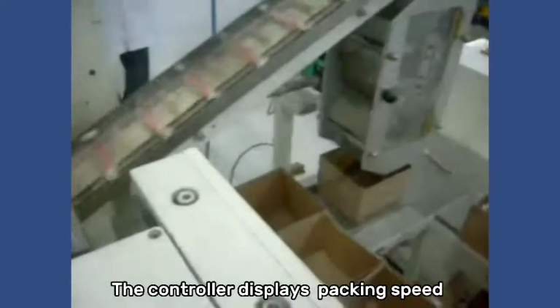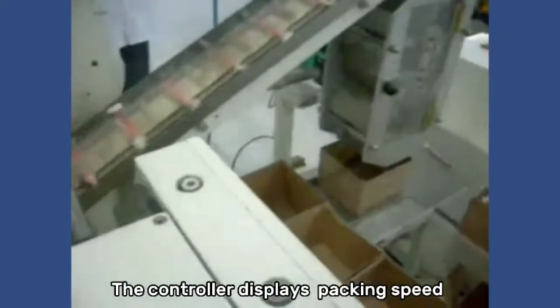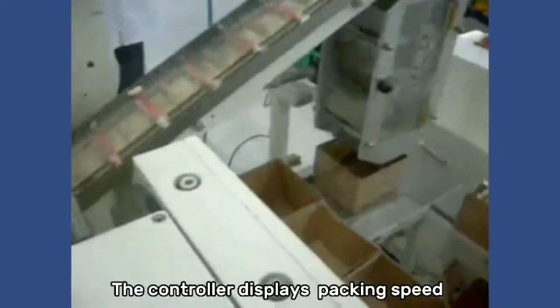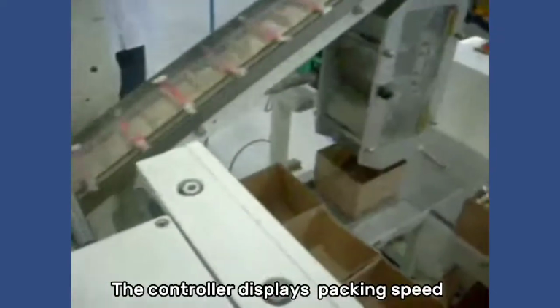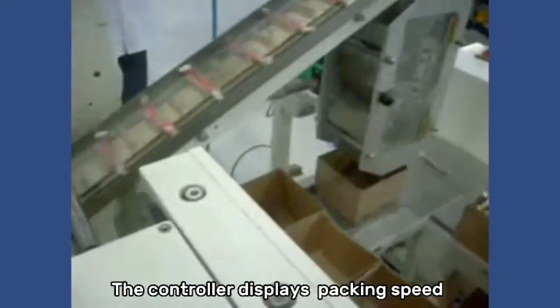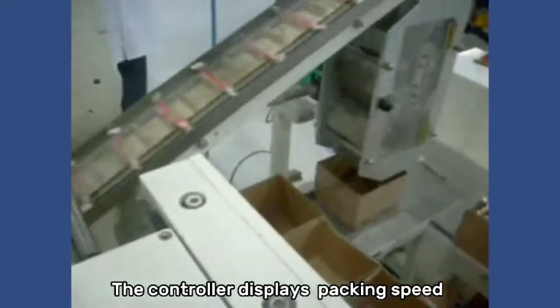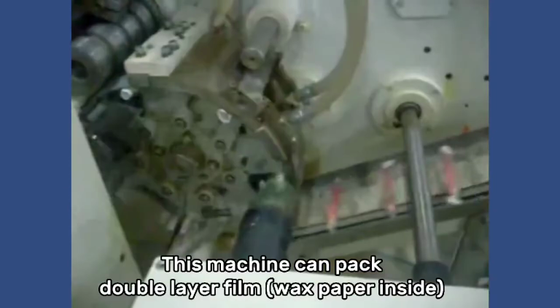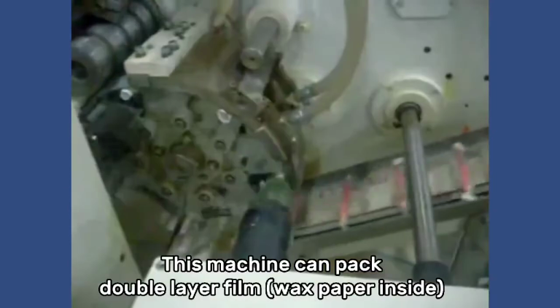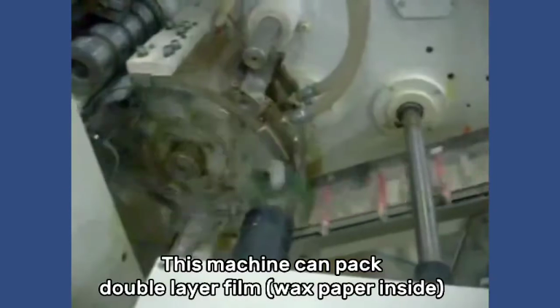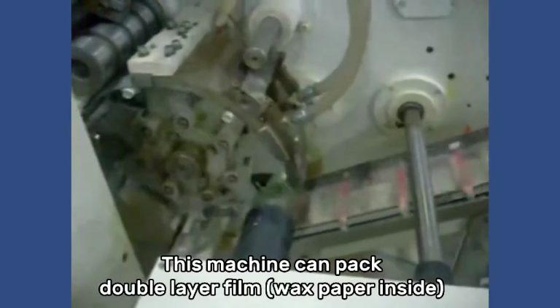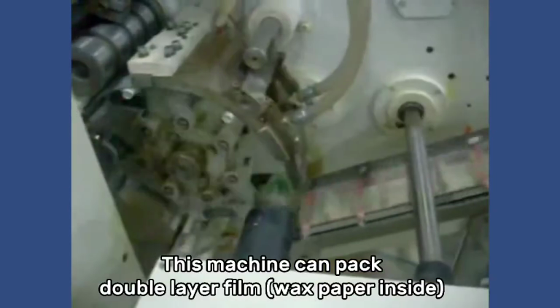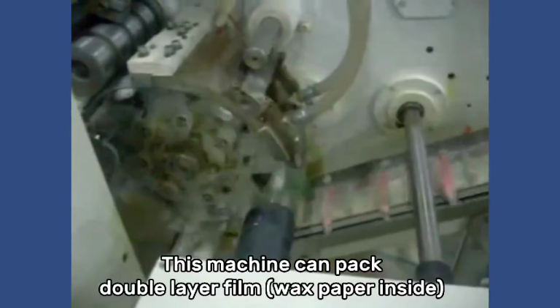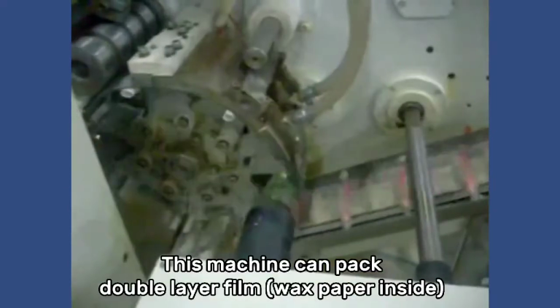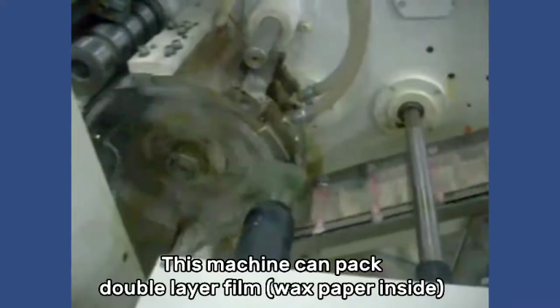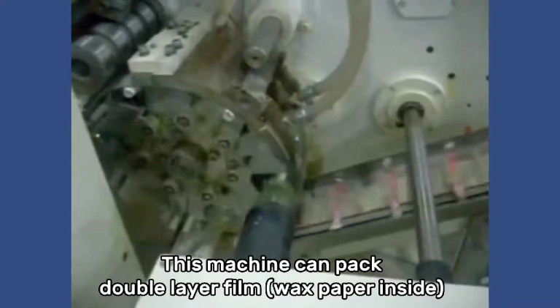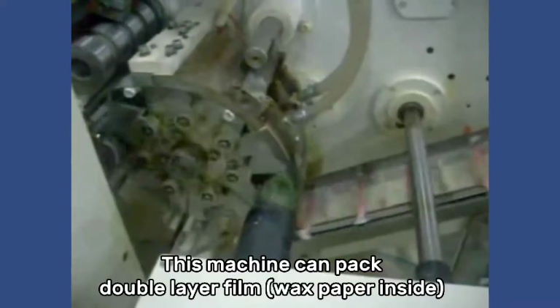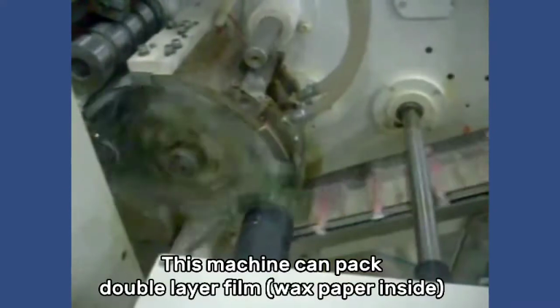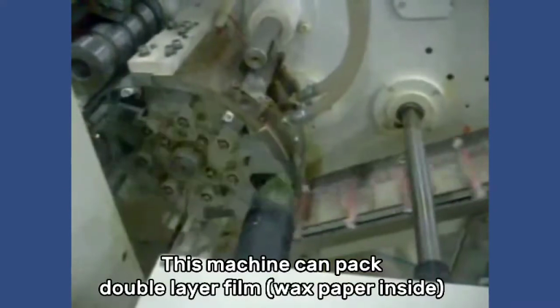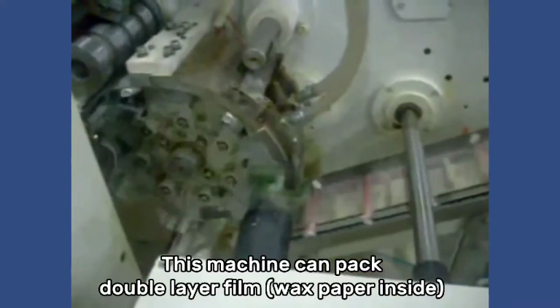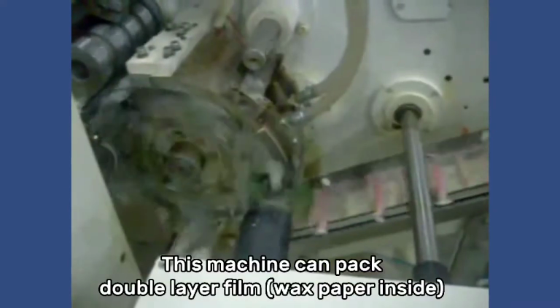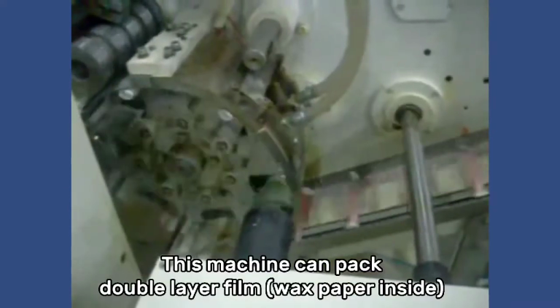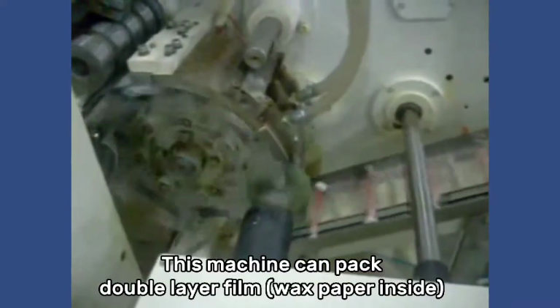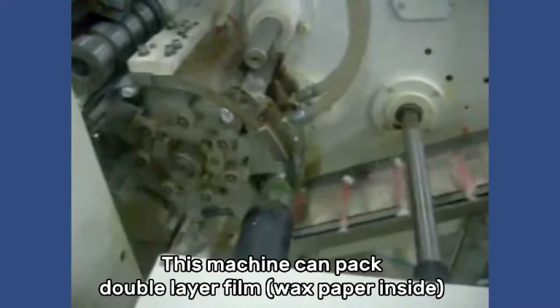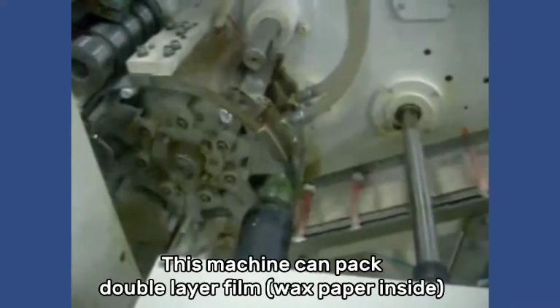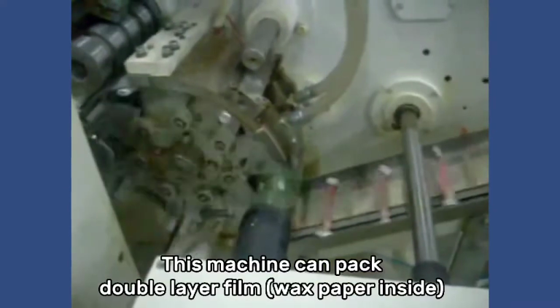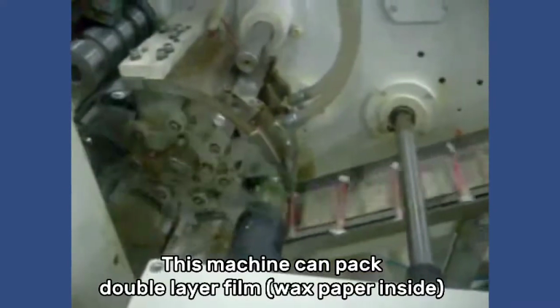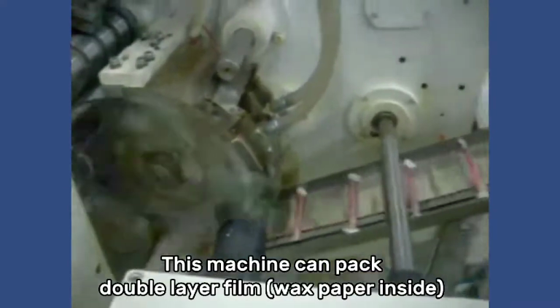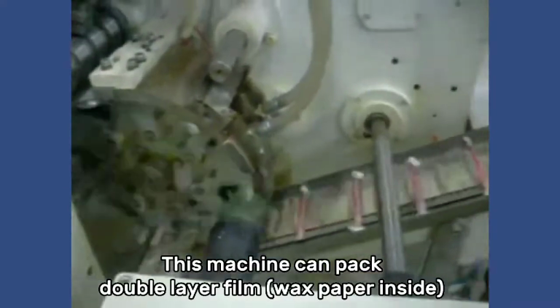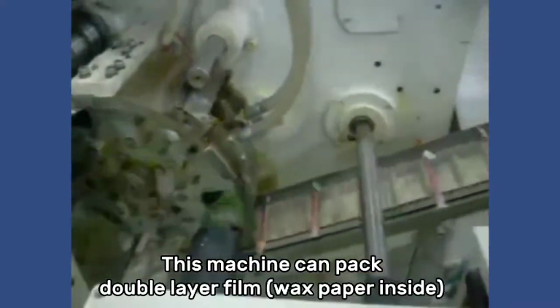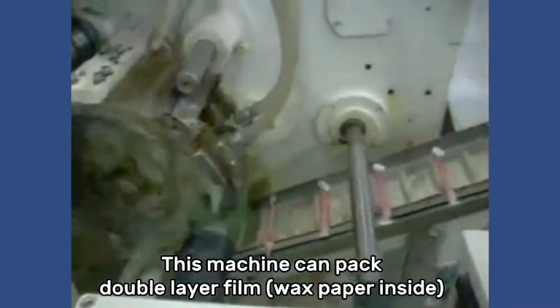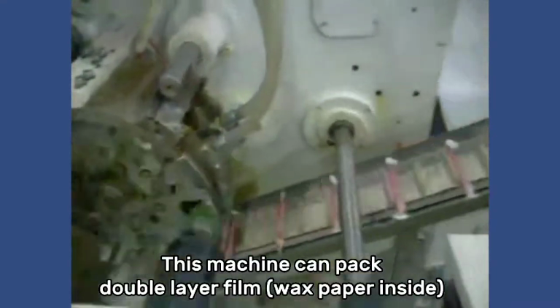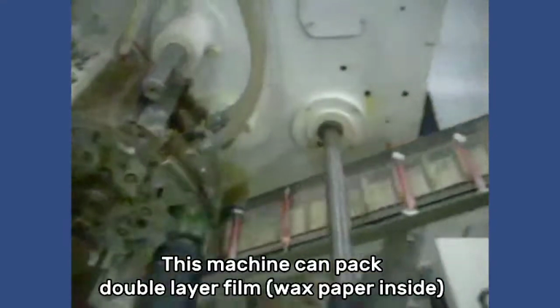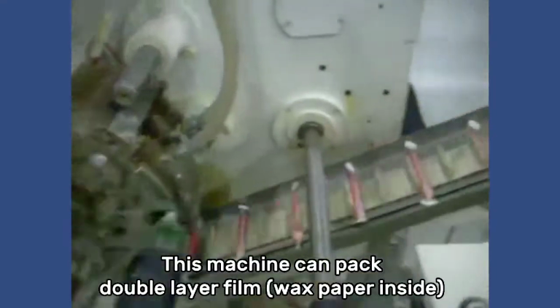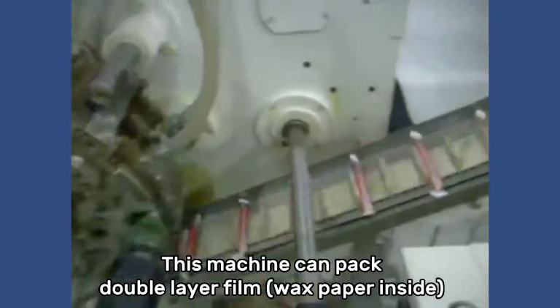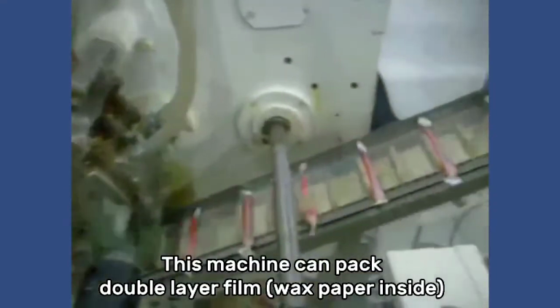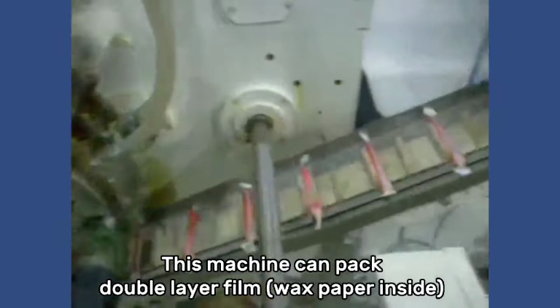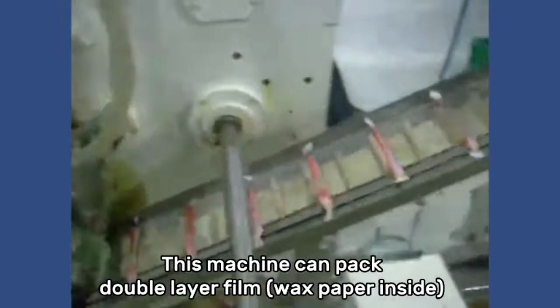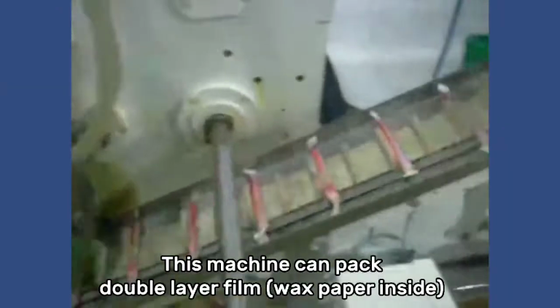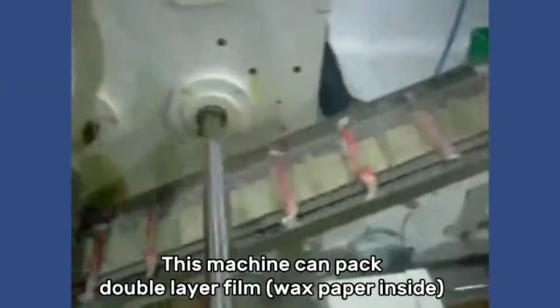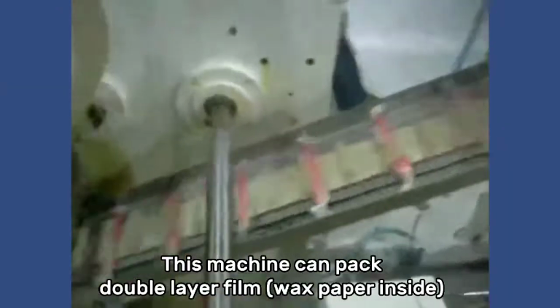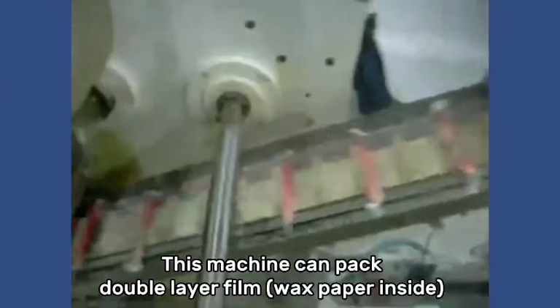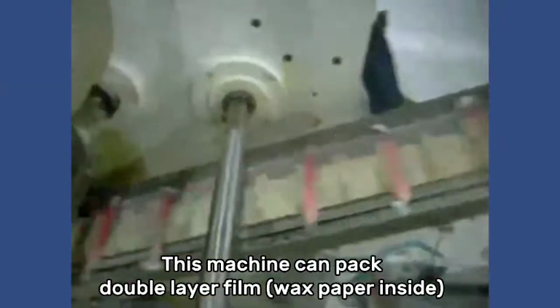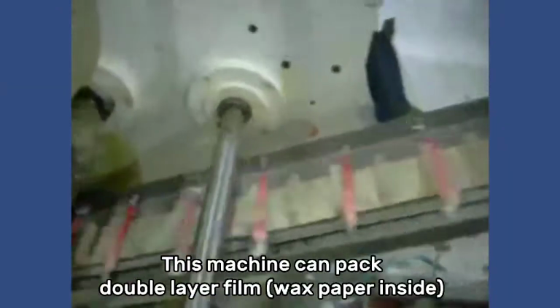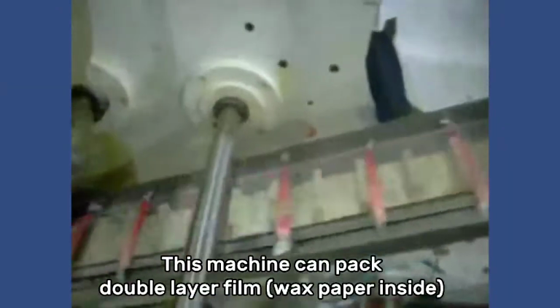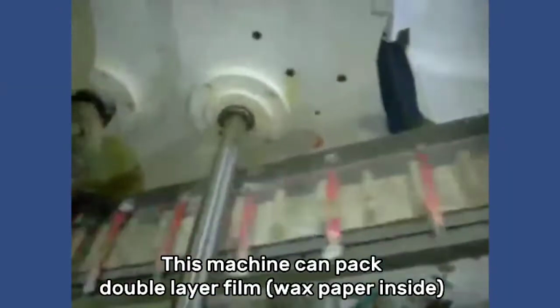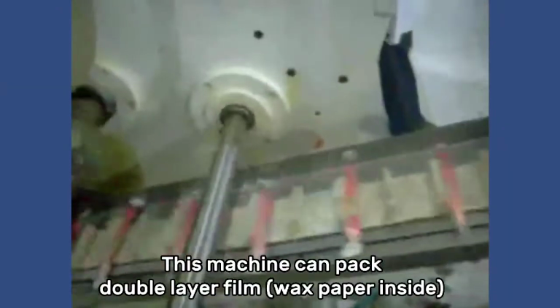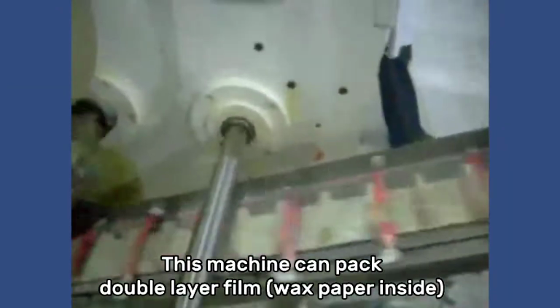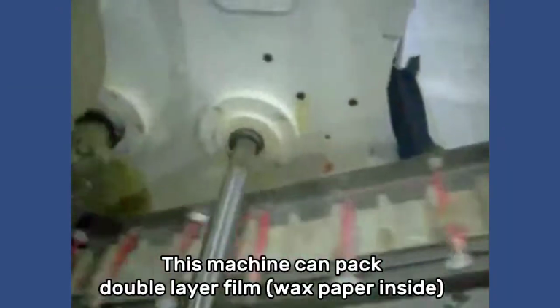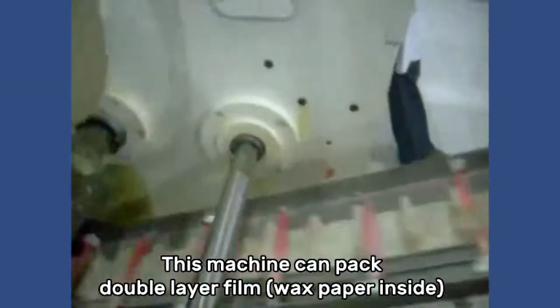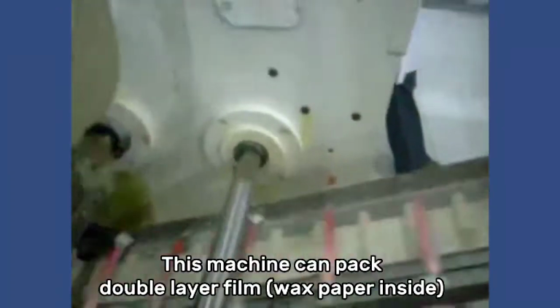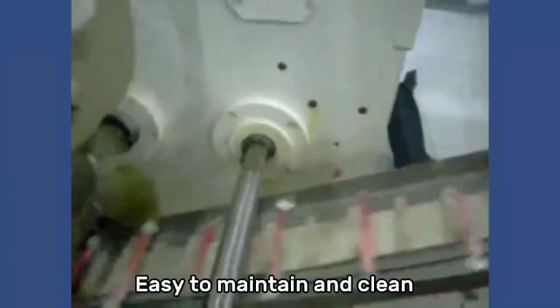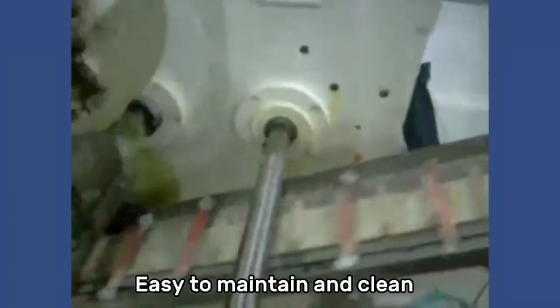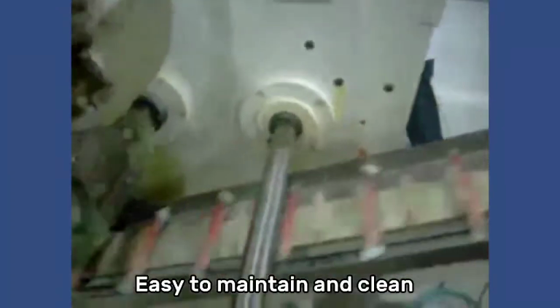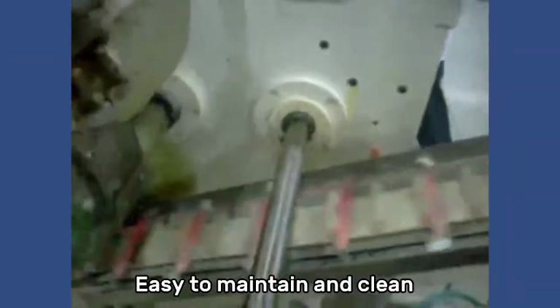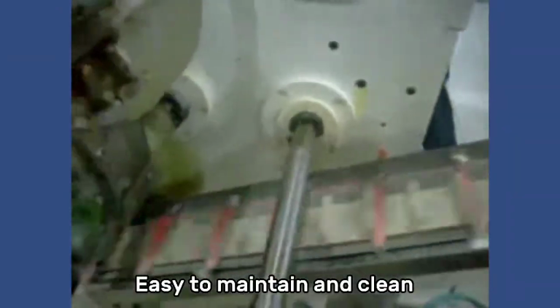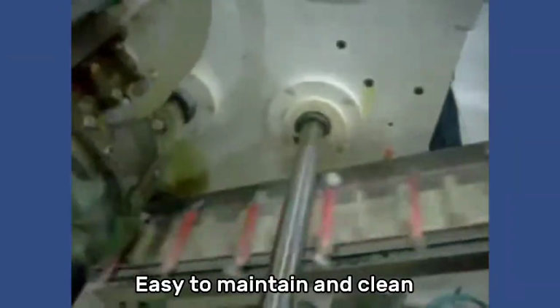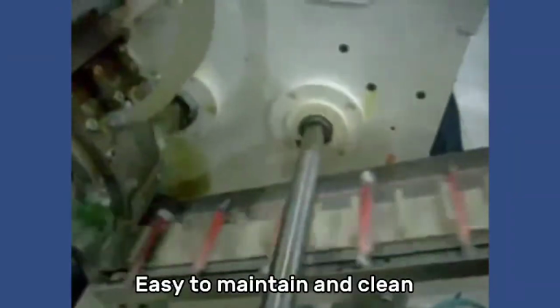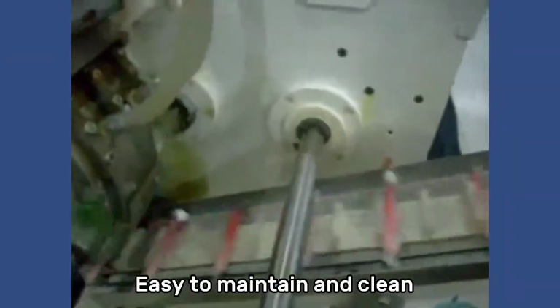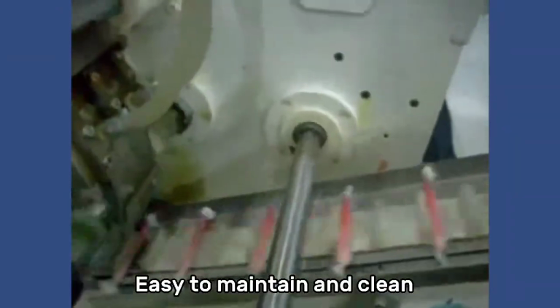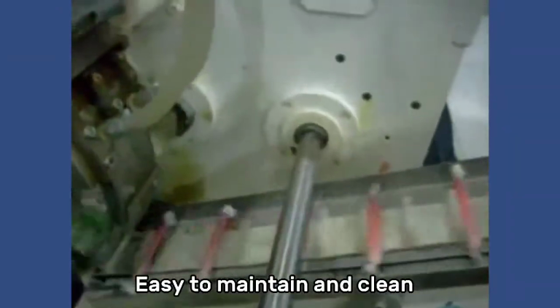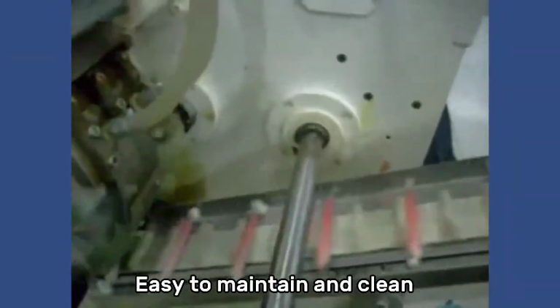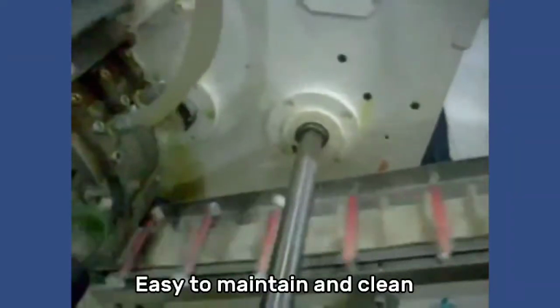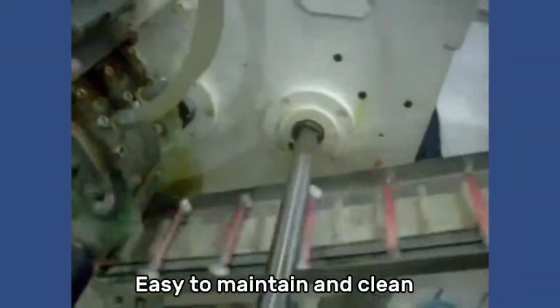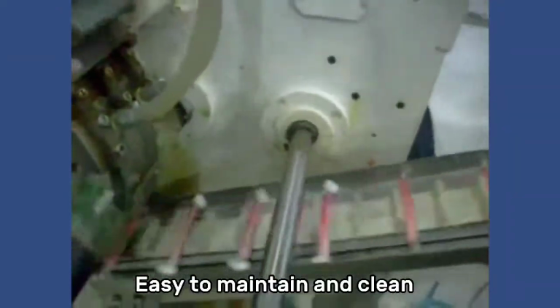This machine can pack Double Layer Film Wax Paper inside. Easy to maintain and clean.